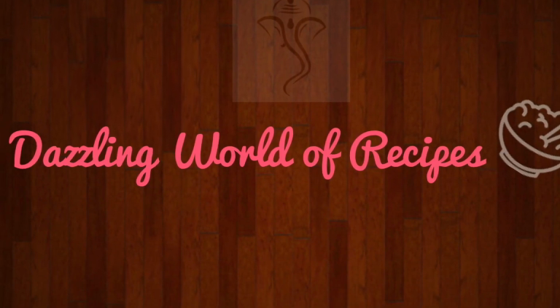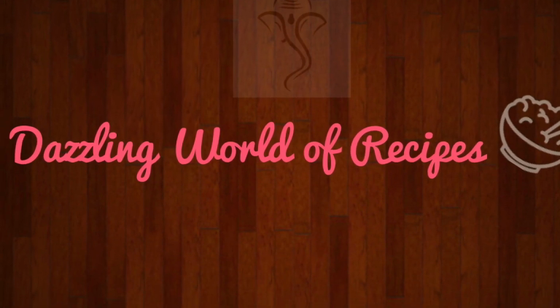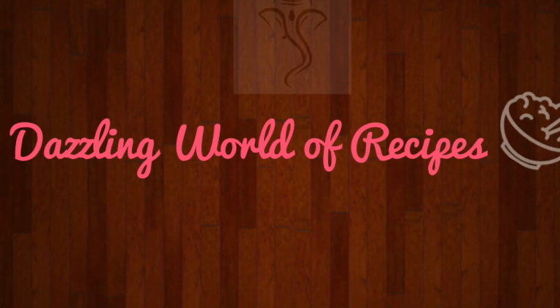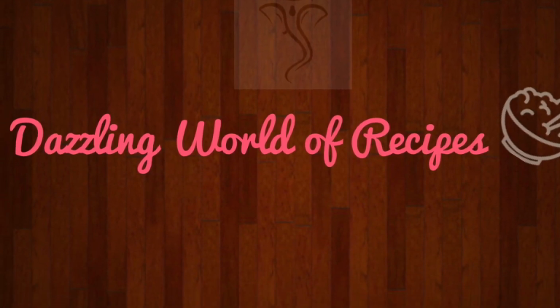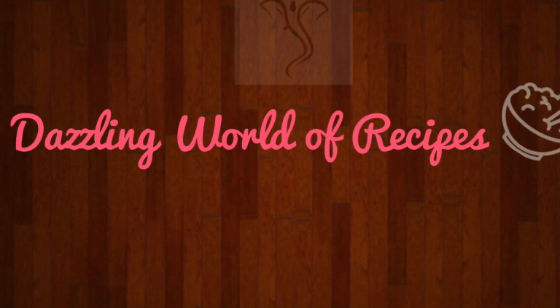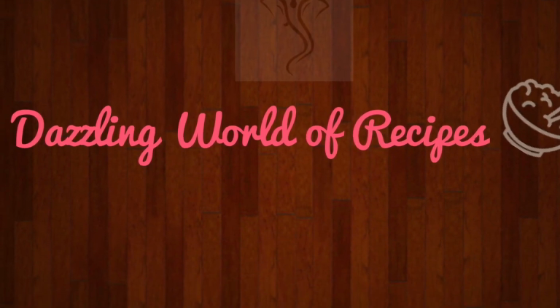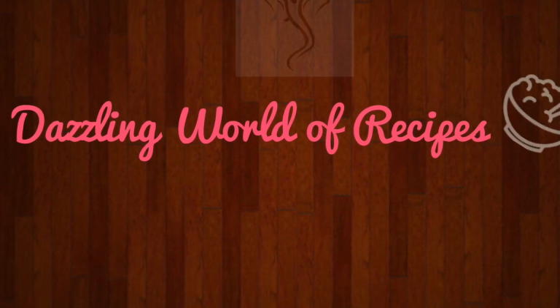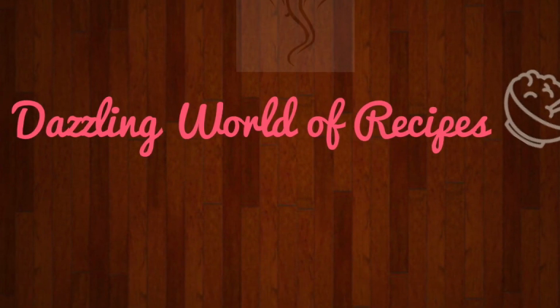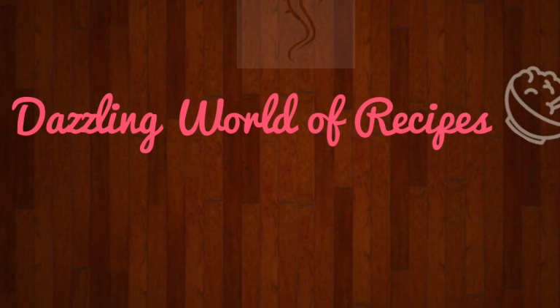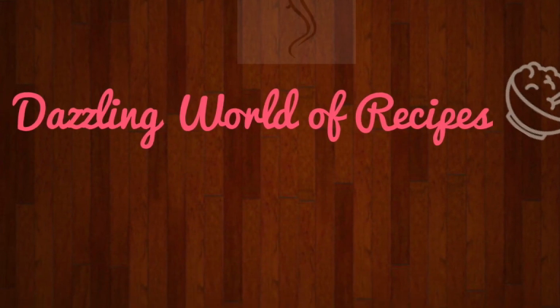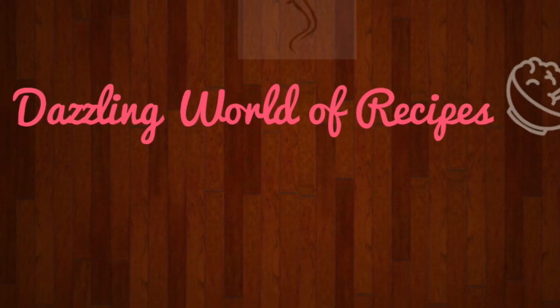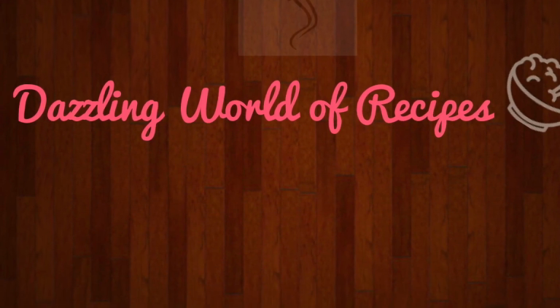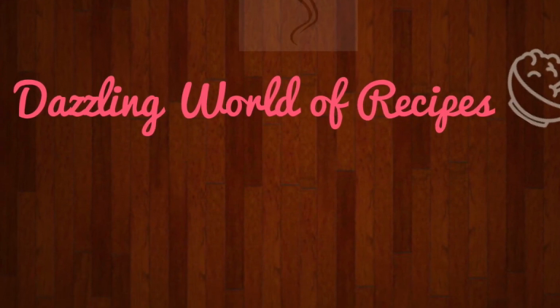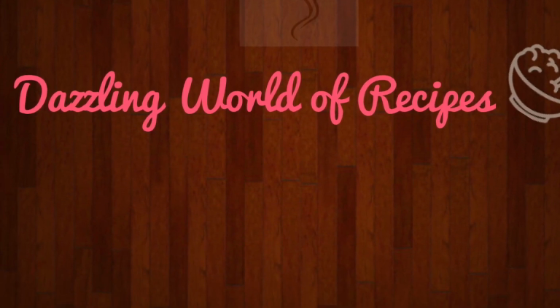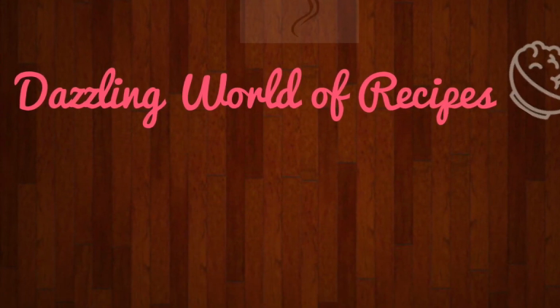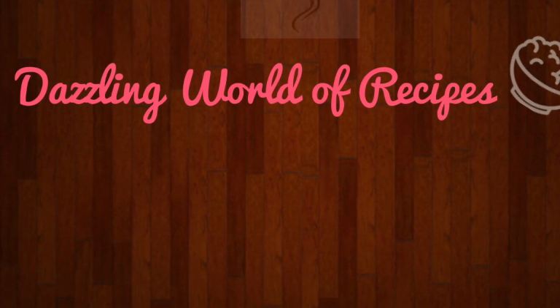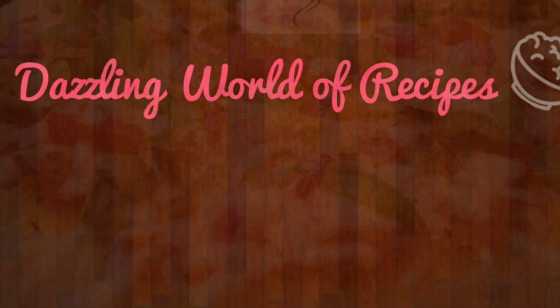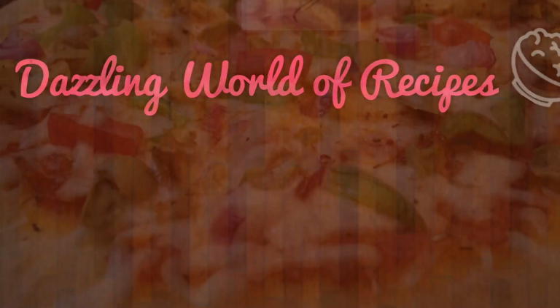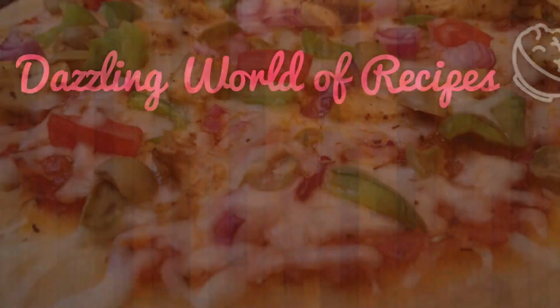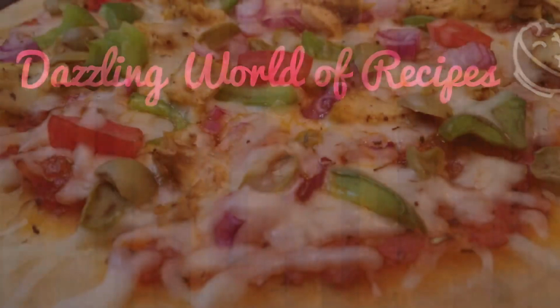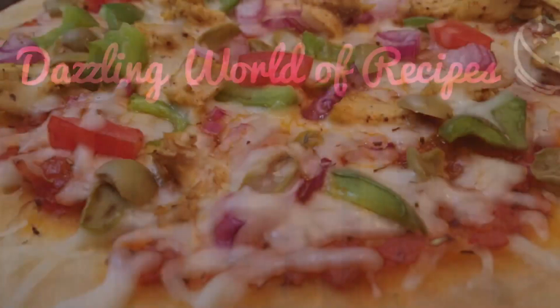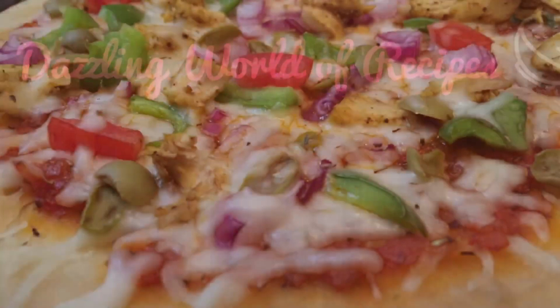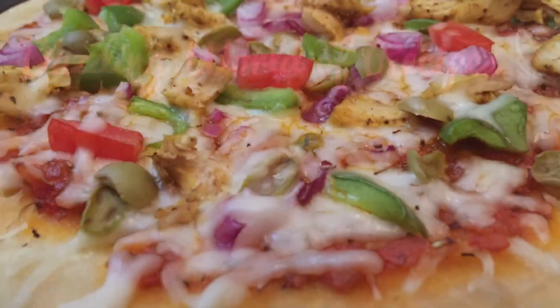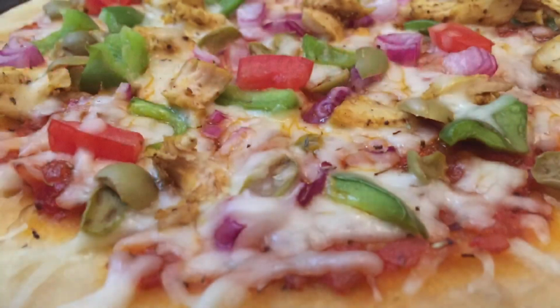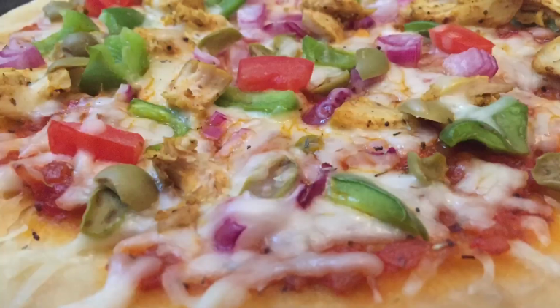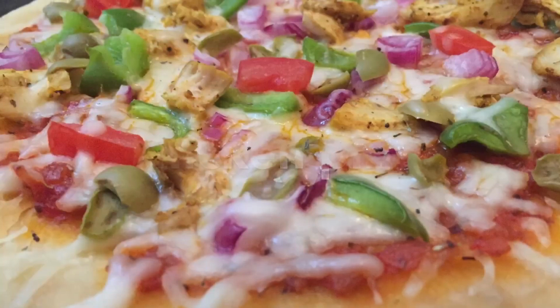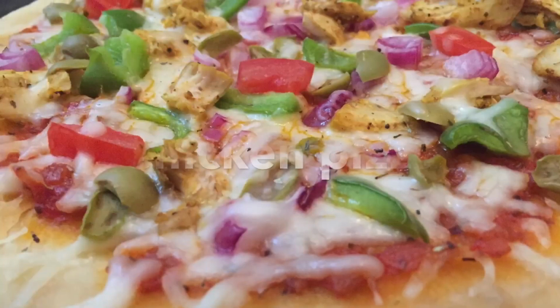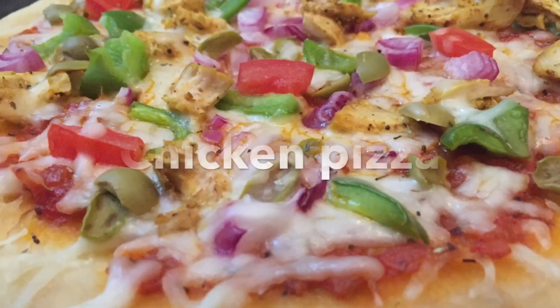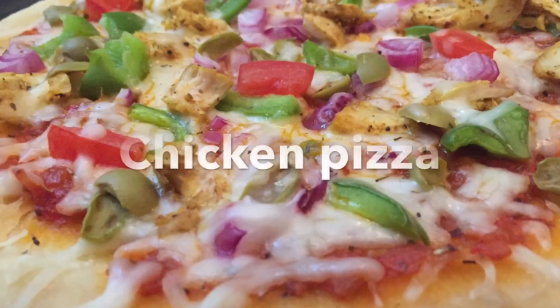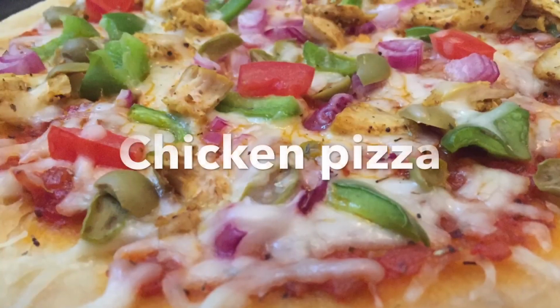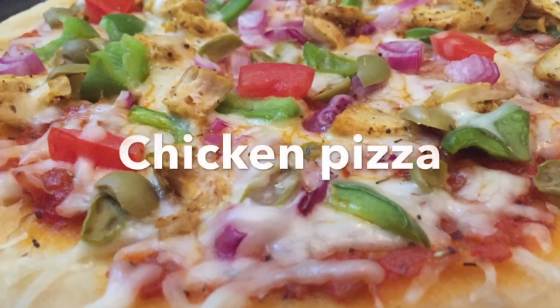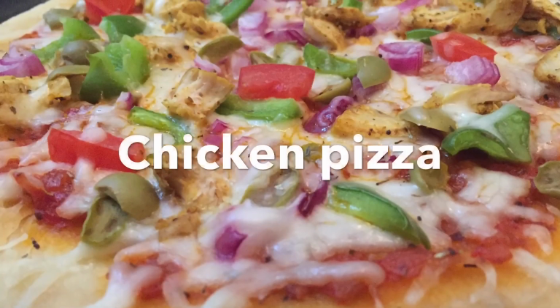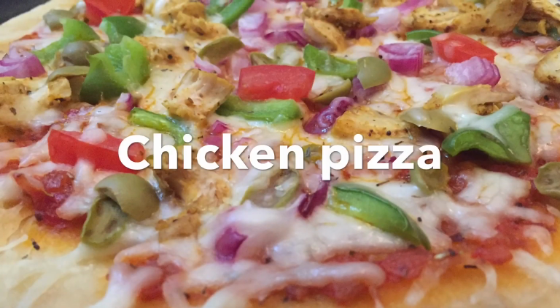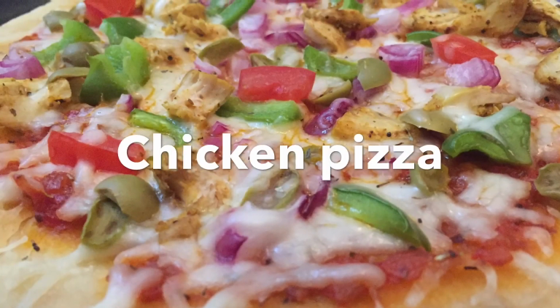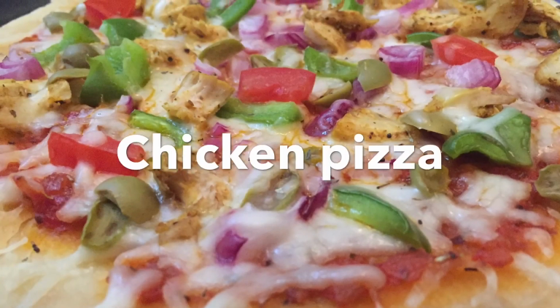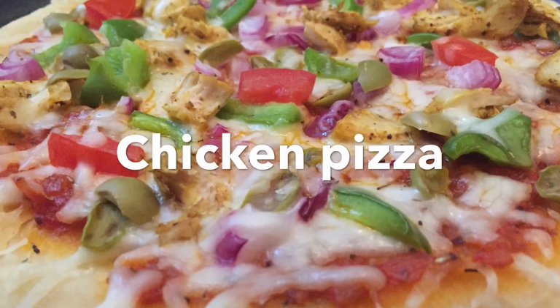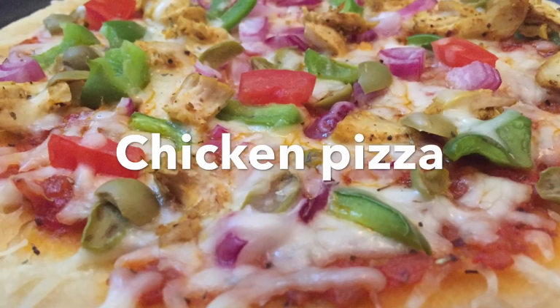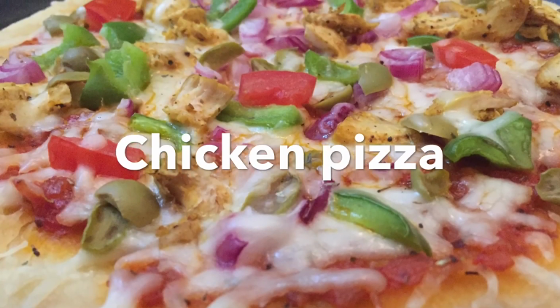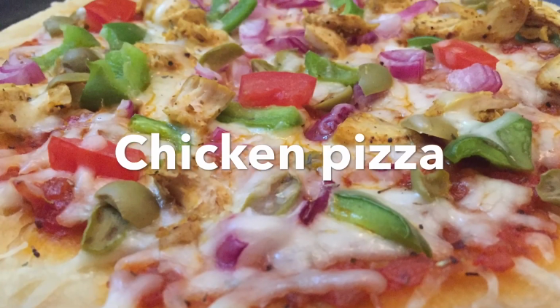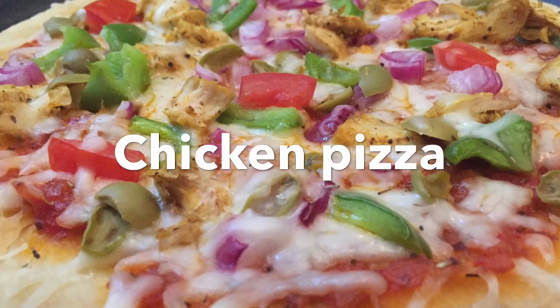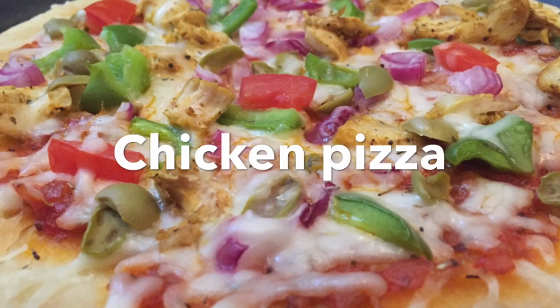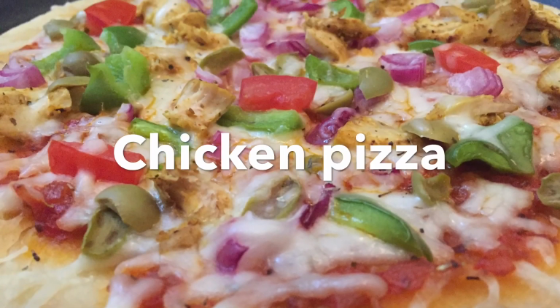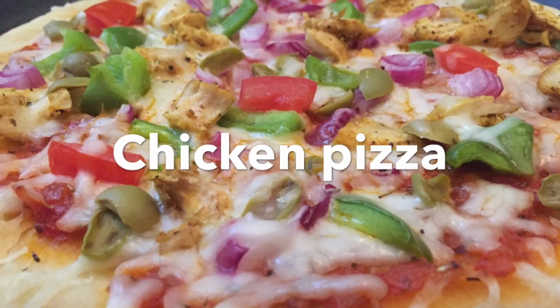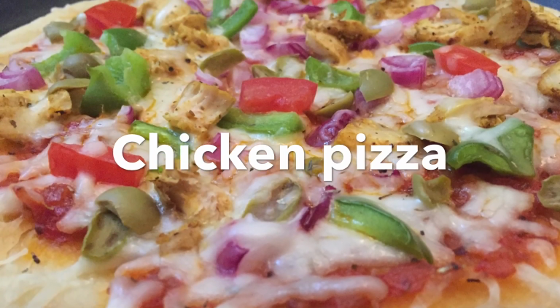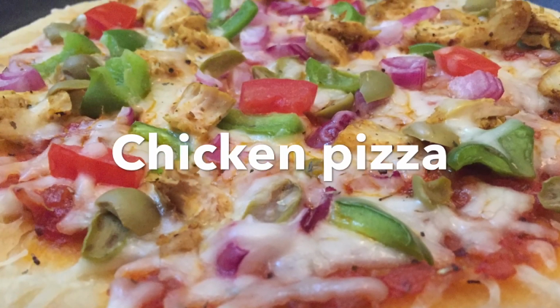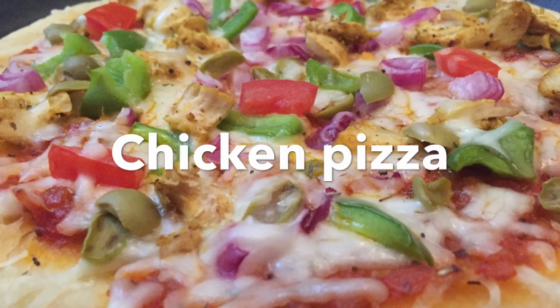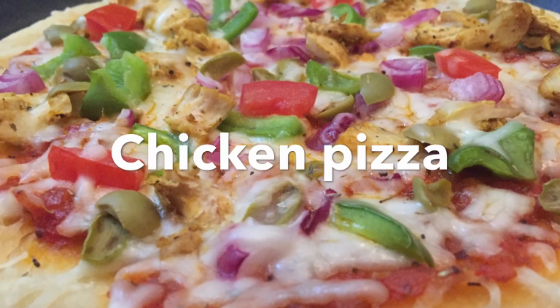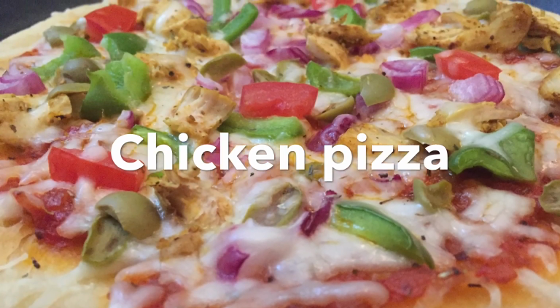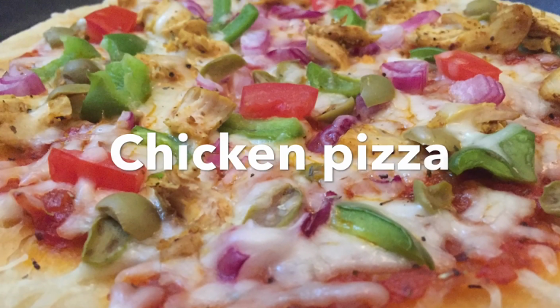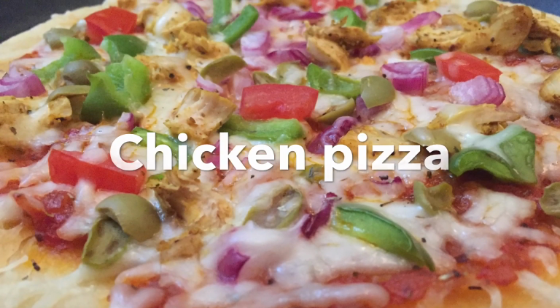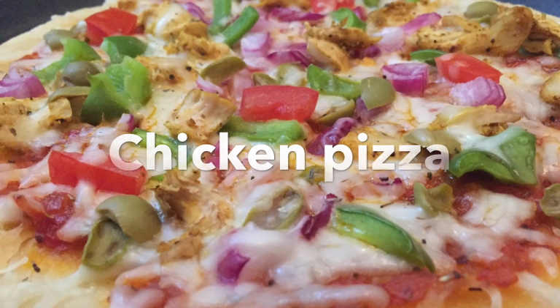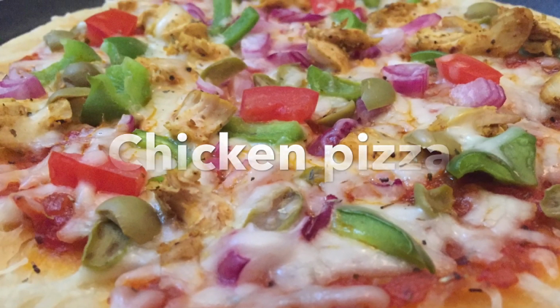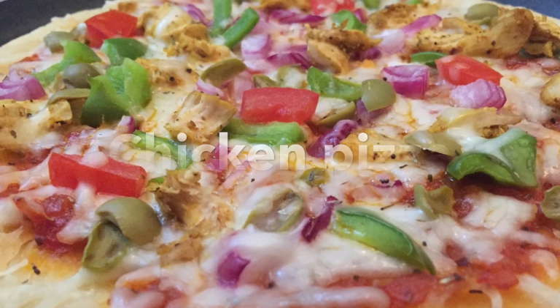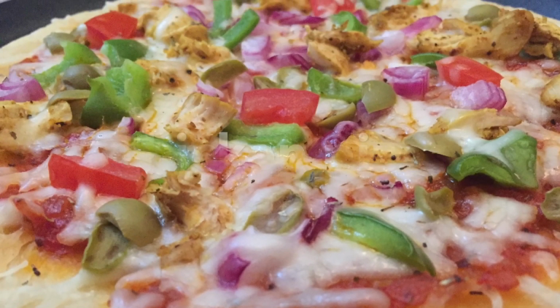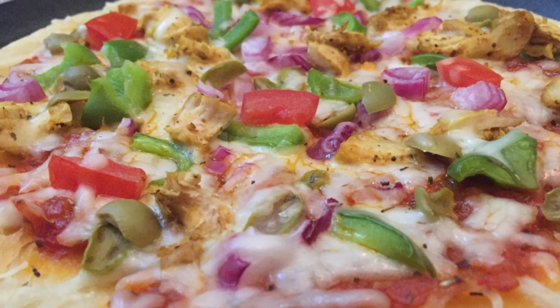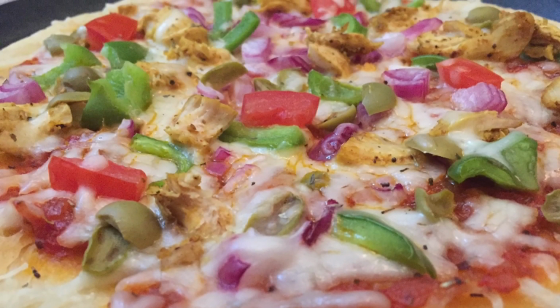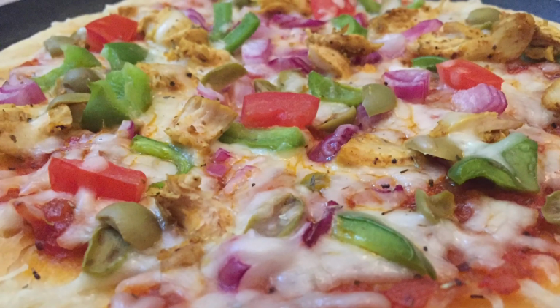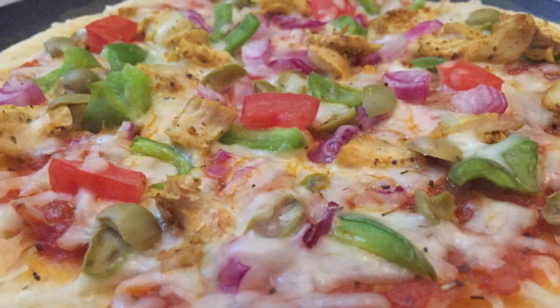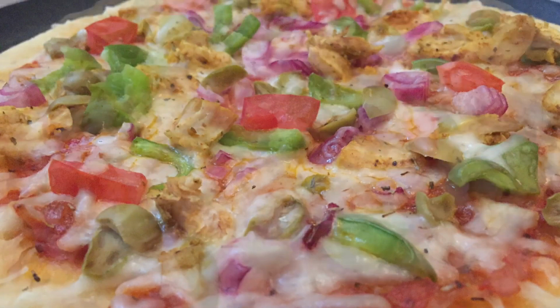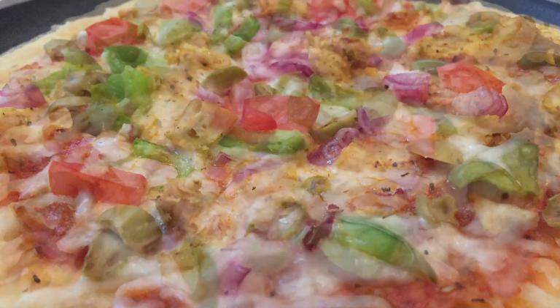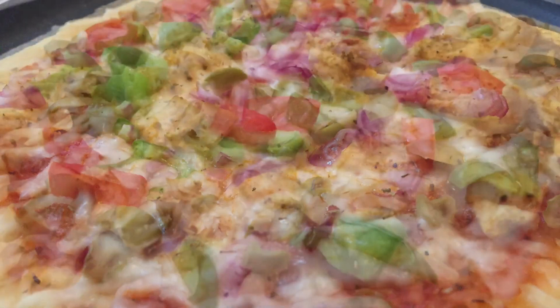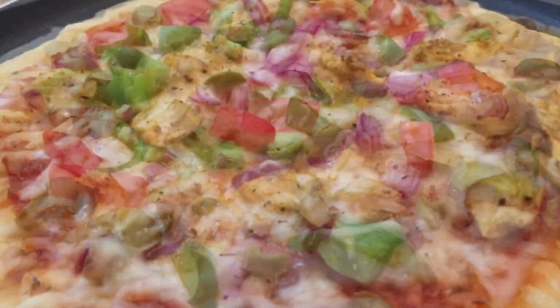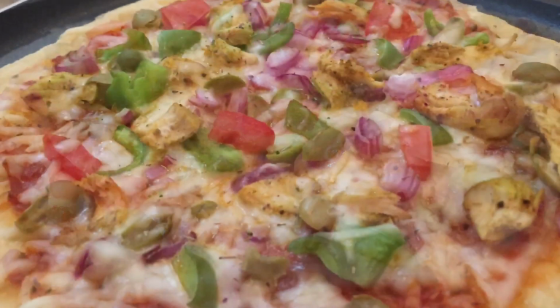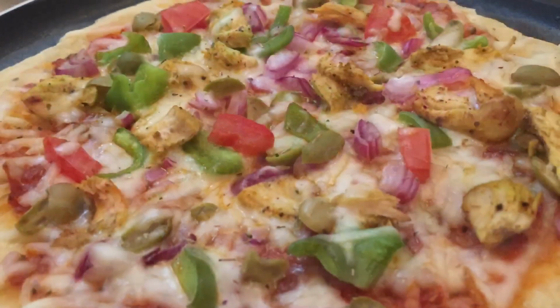Hi, I am Nilima. I am here with a super recipe — Chicken Pizza. It has a great taste.